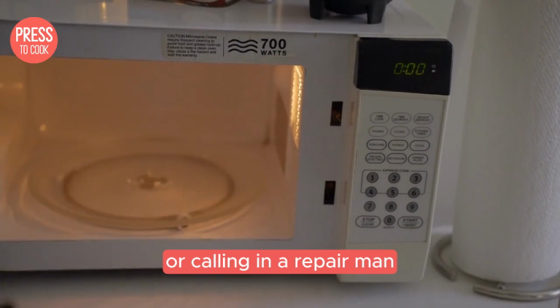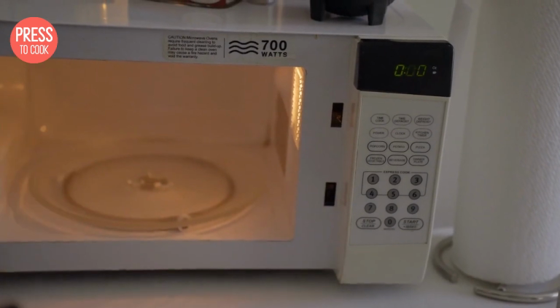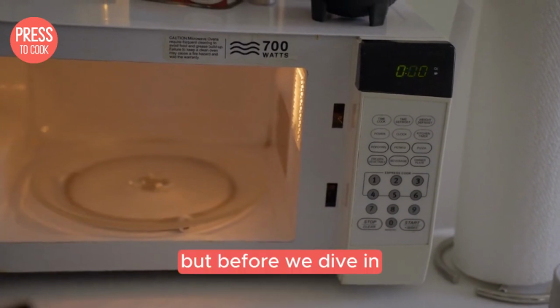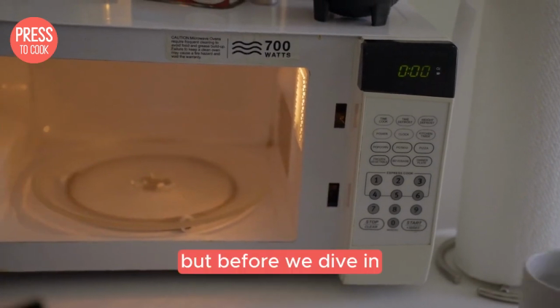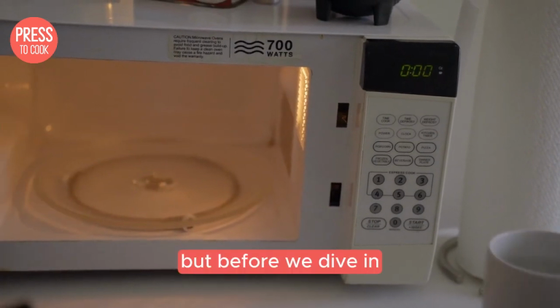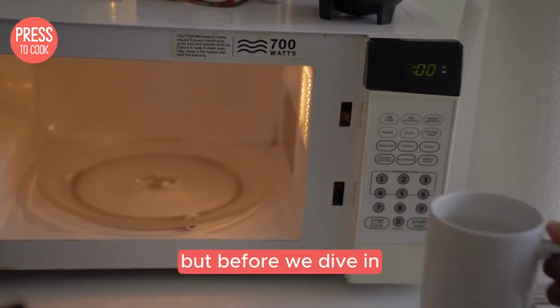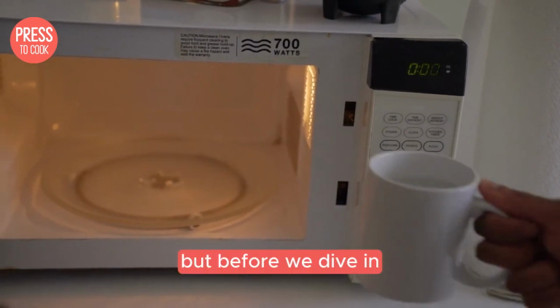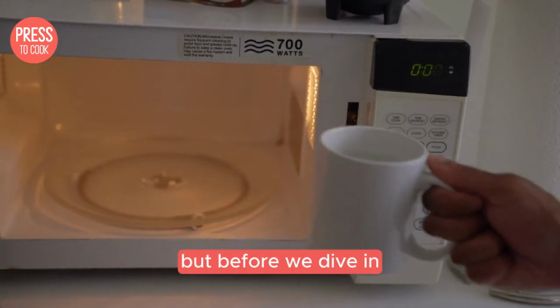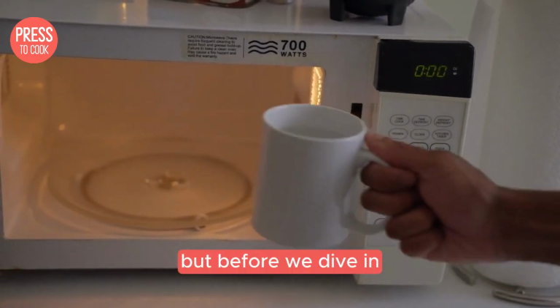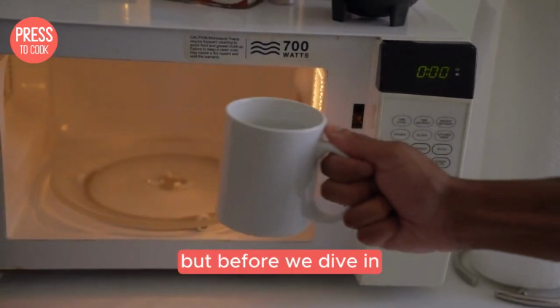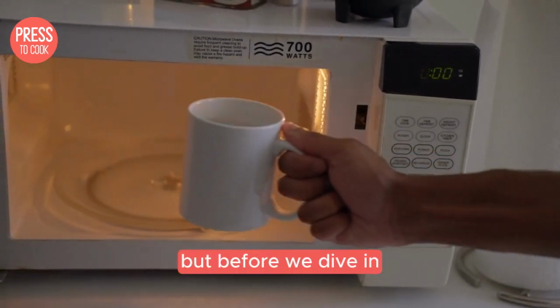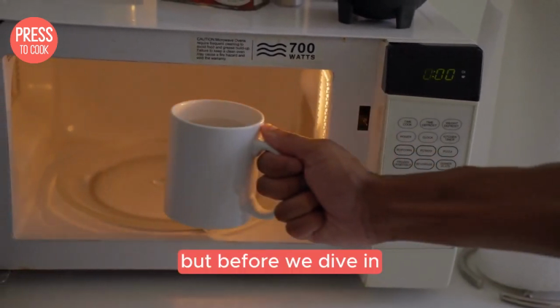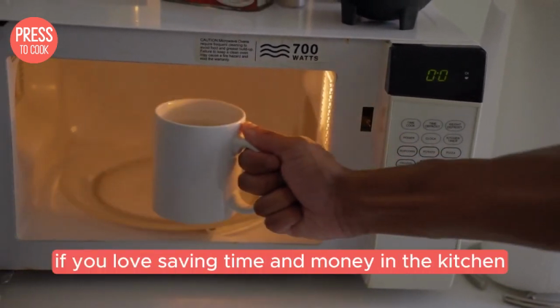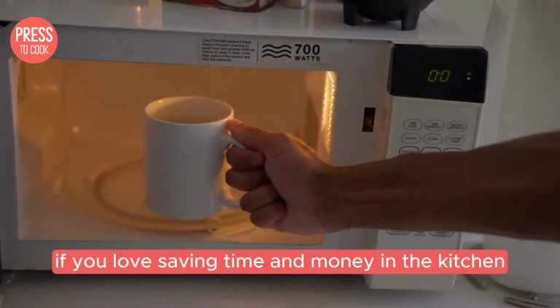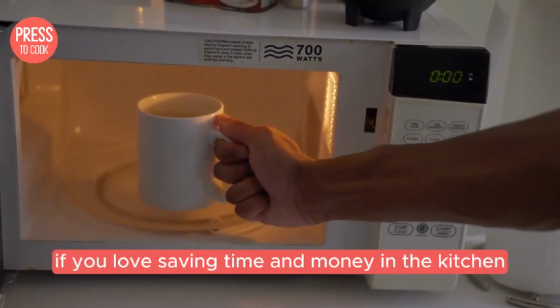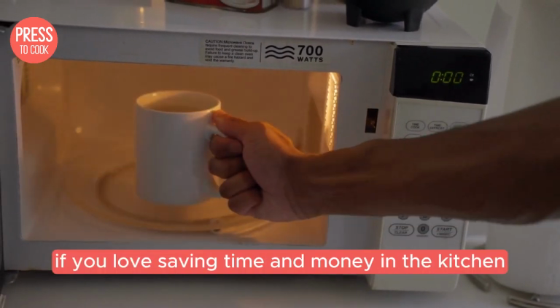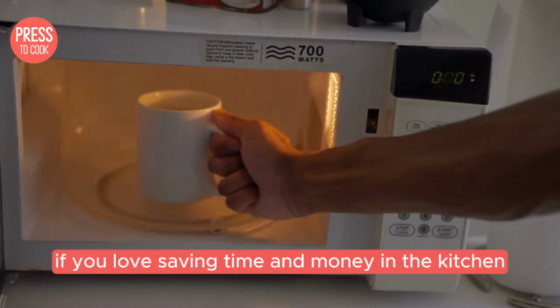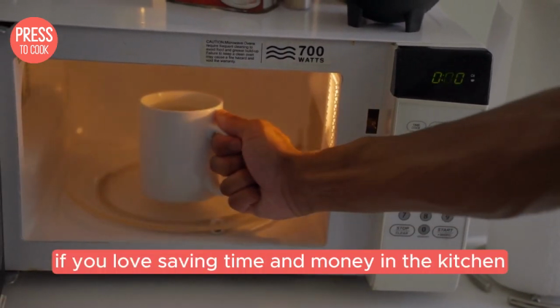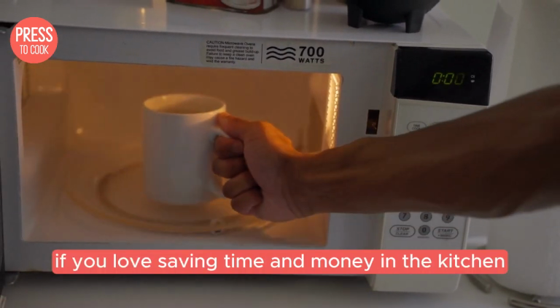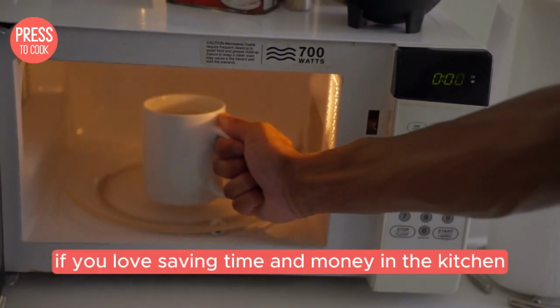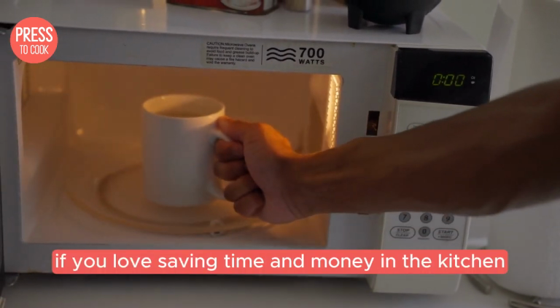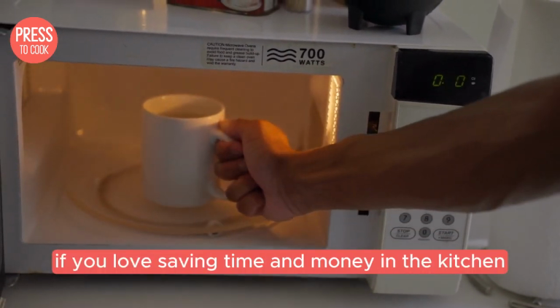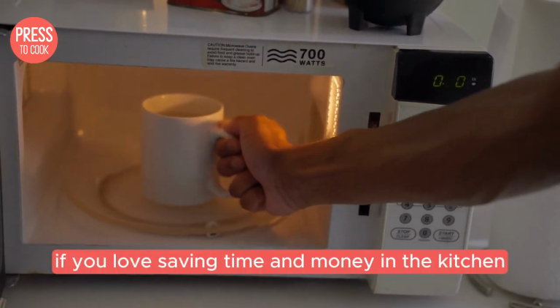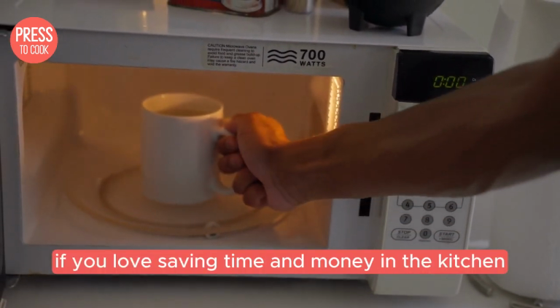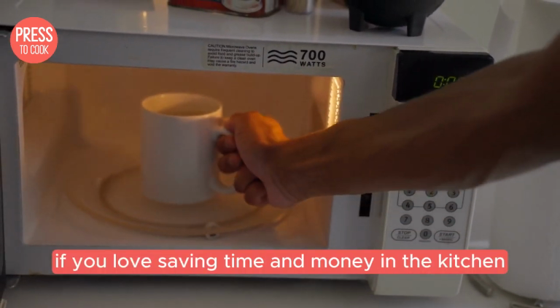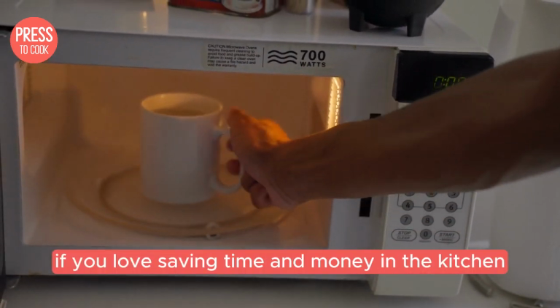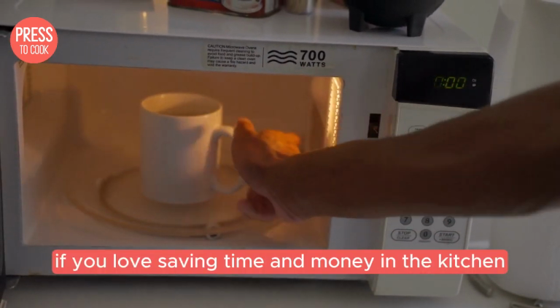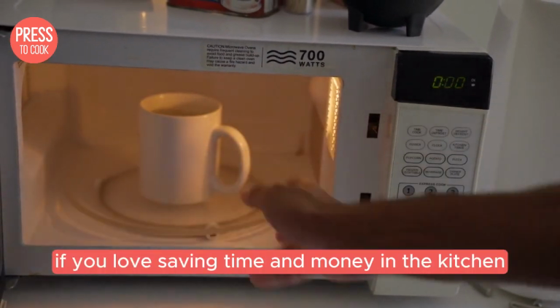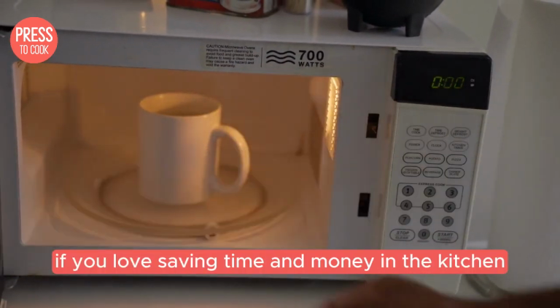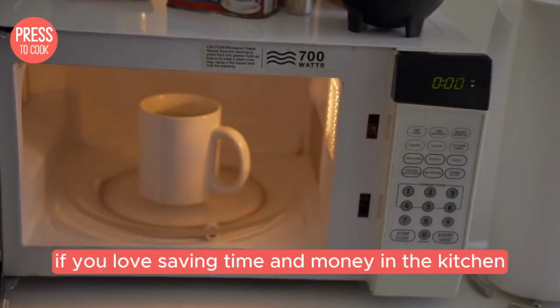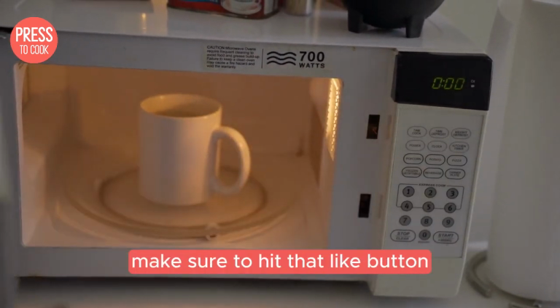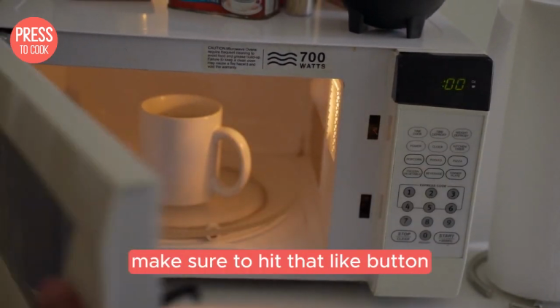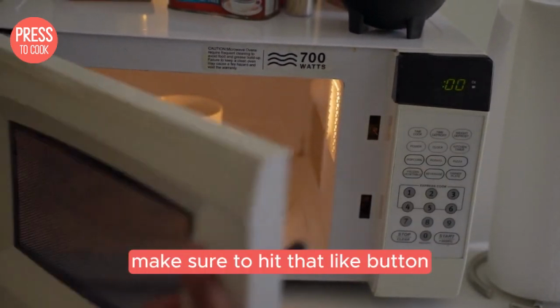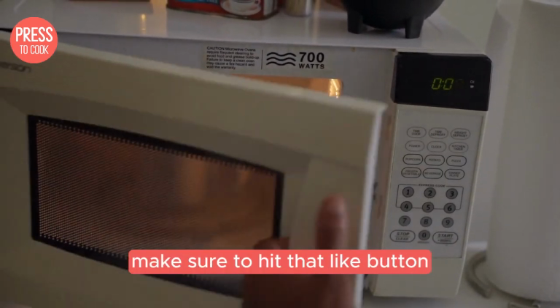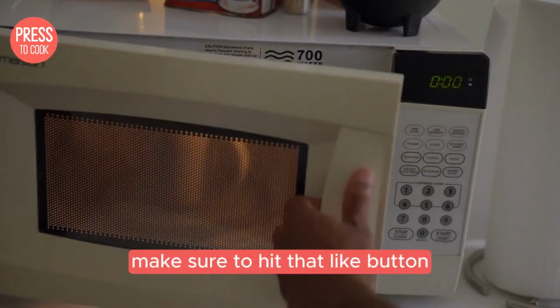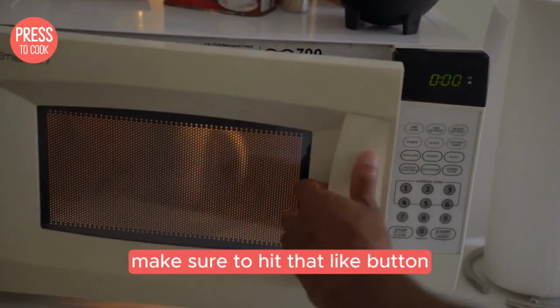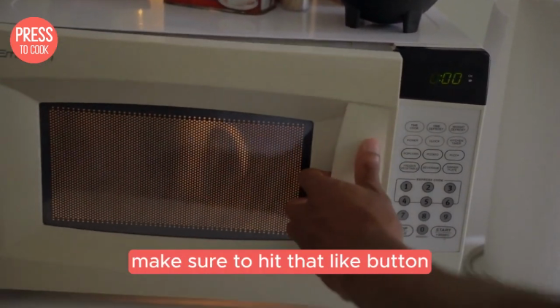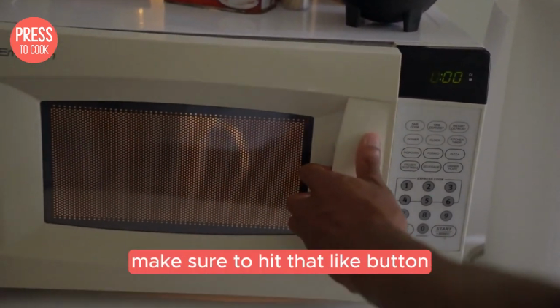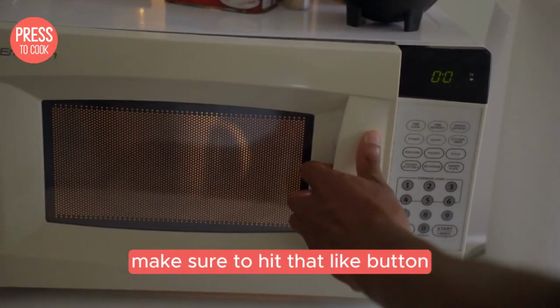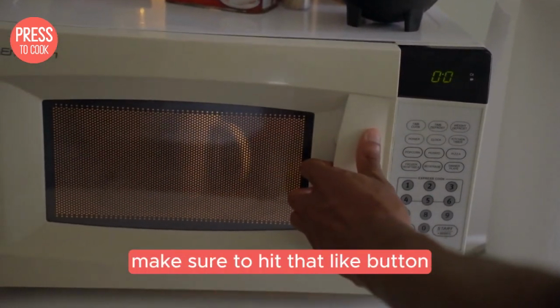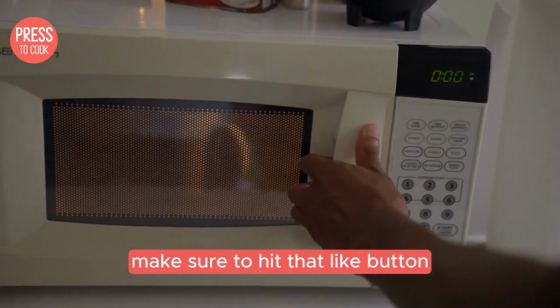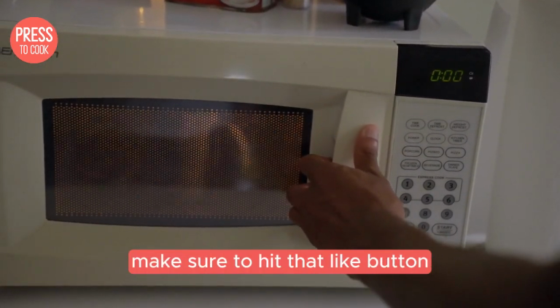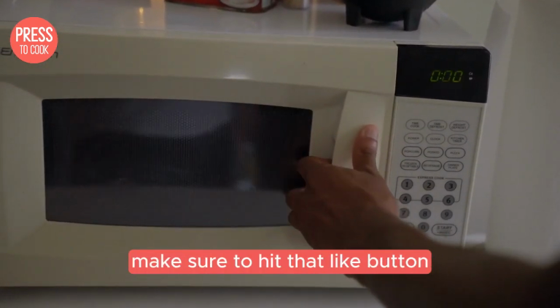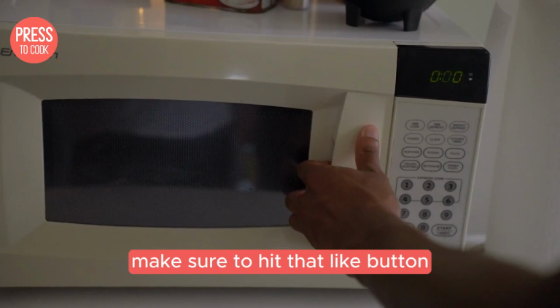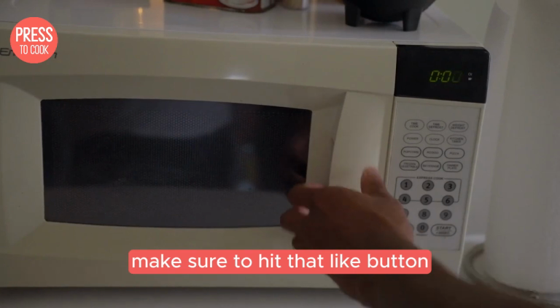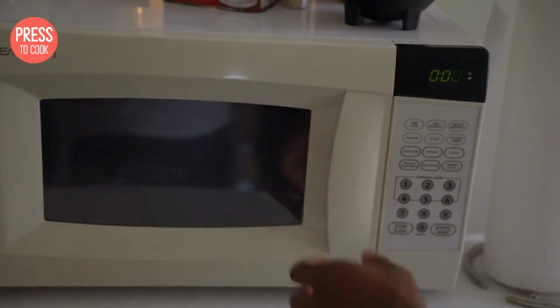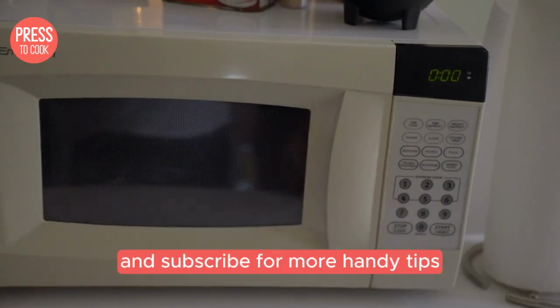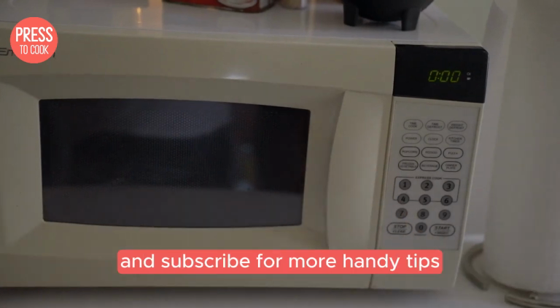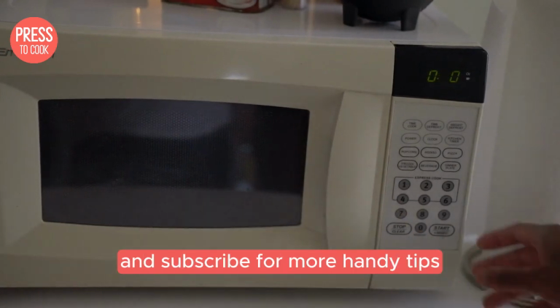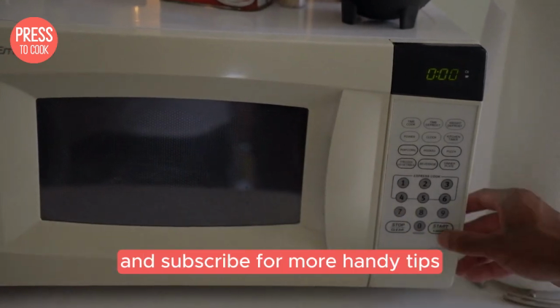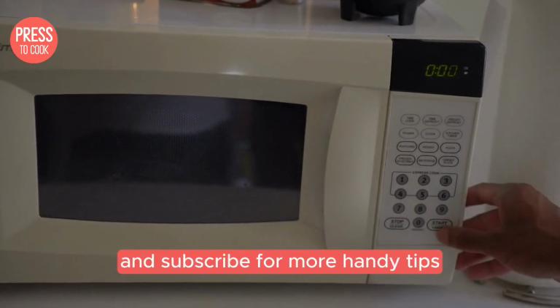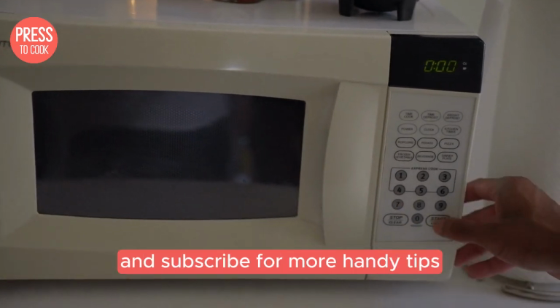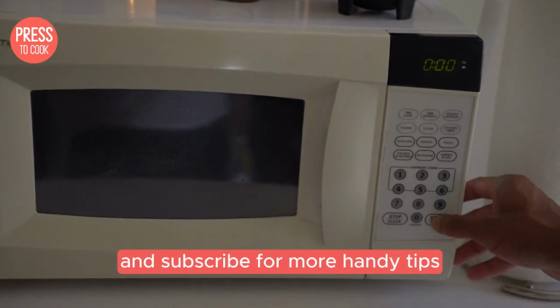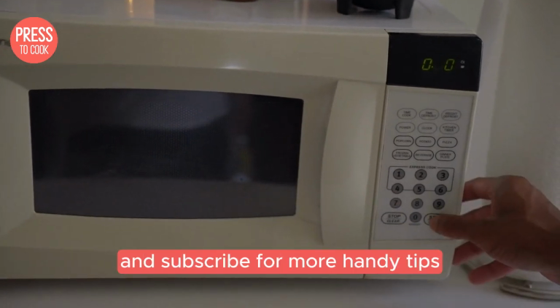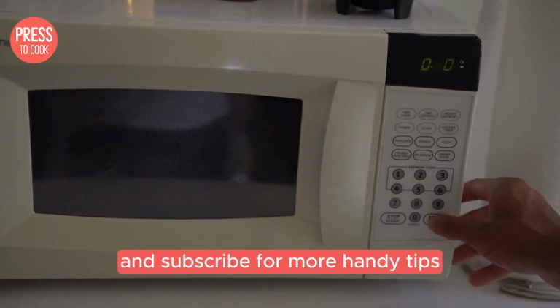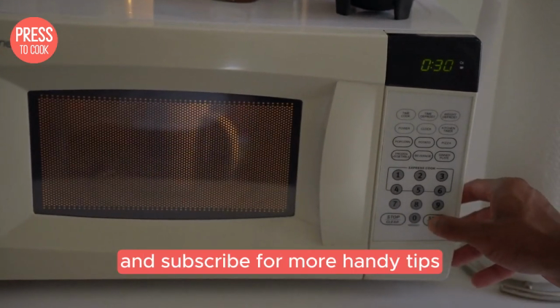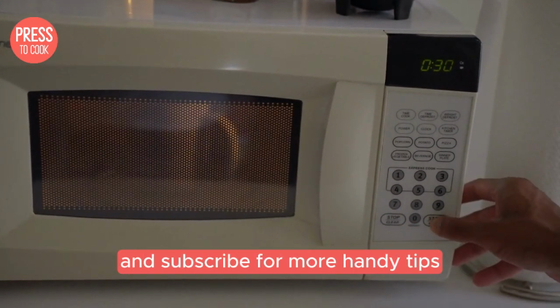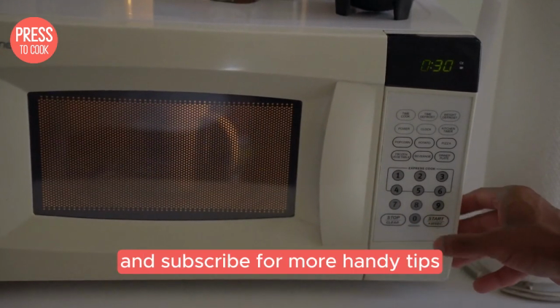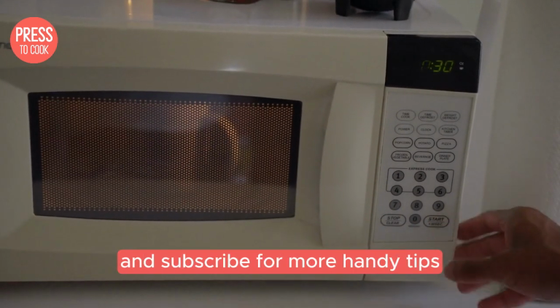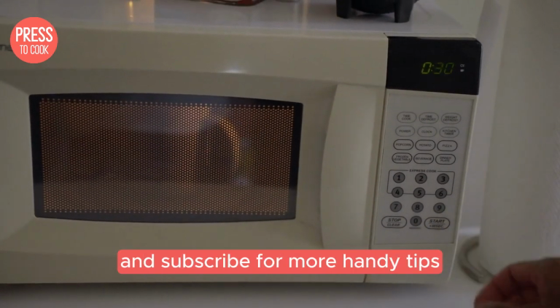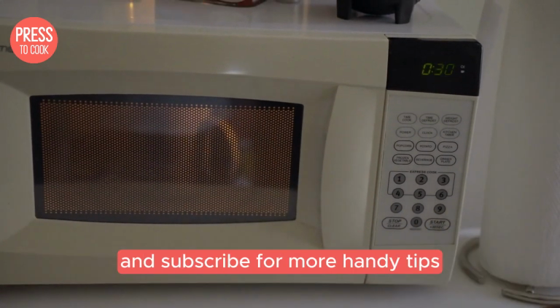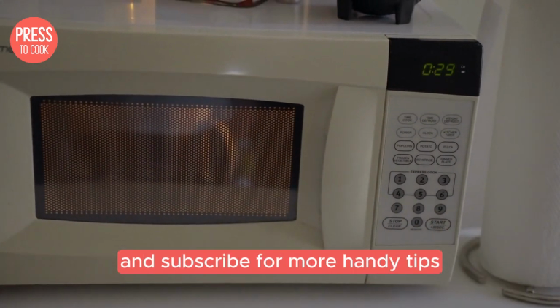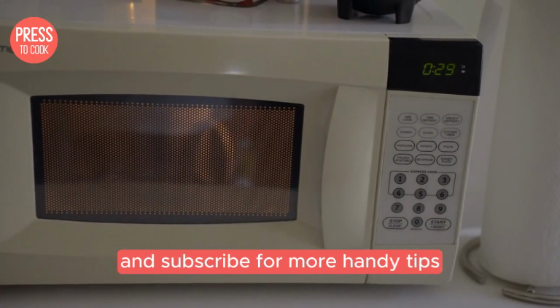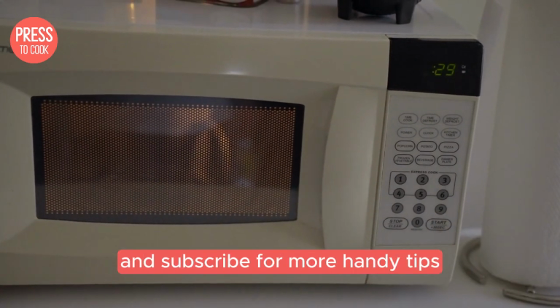But before we dive in, if you love saving time and money in the kitchen, make sure to hit that like button and subscribe for more handy tips.